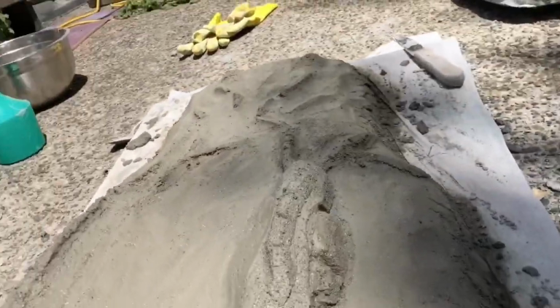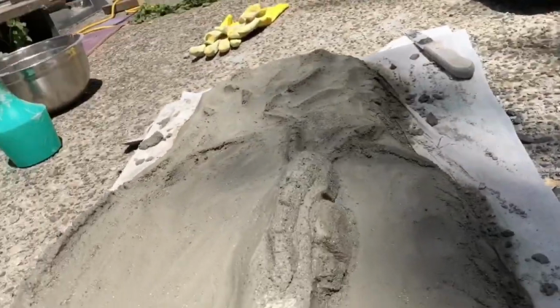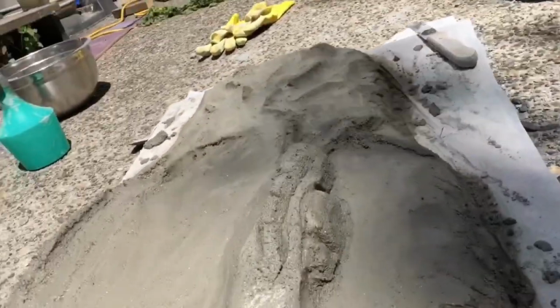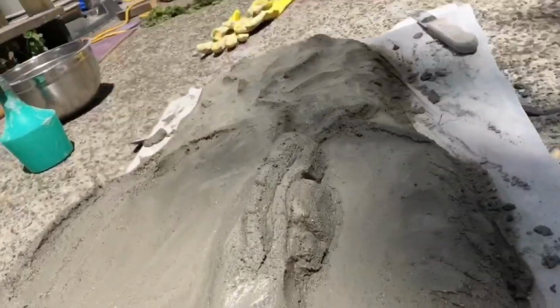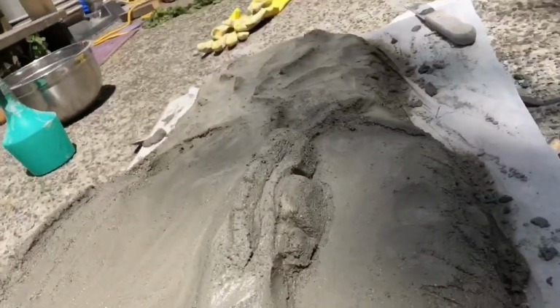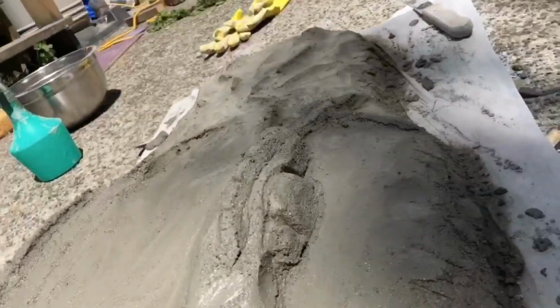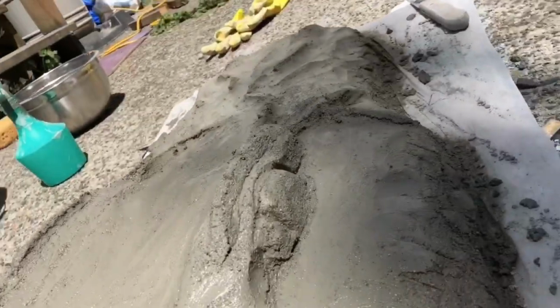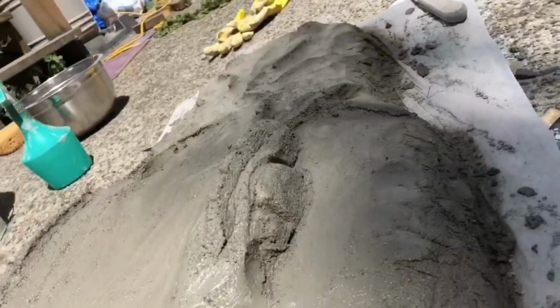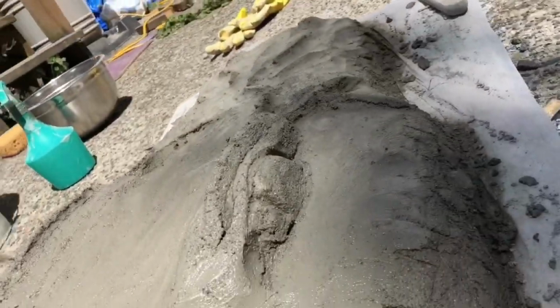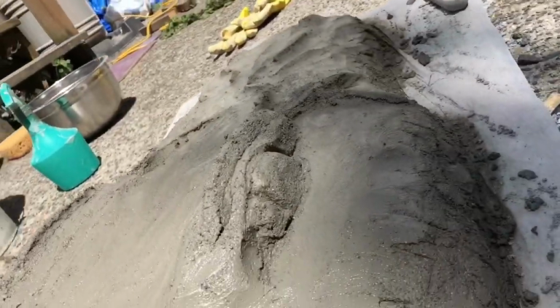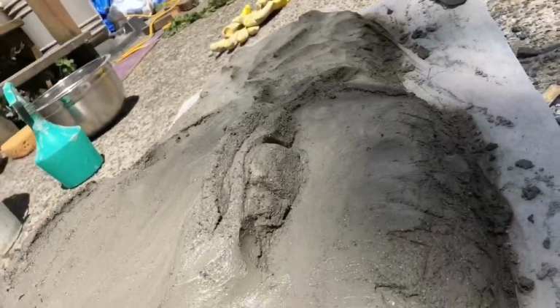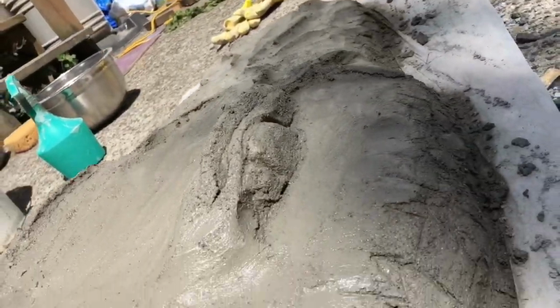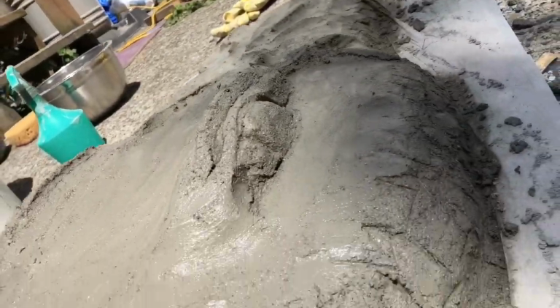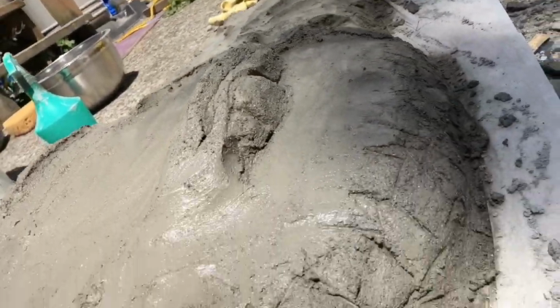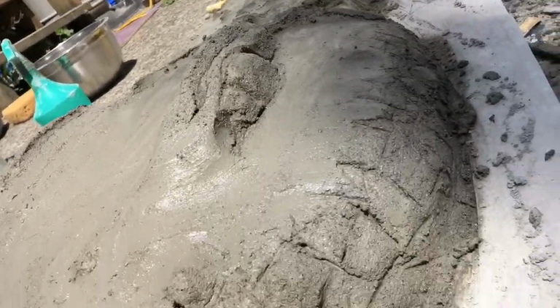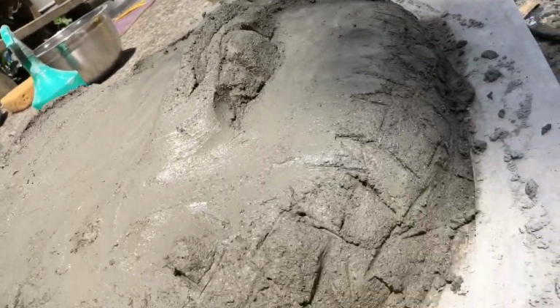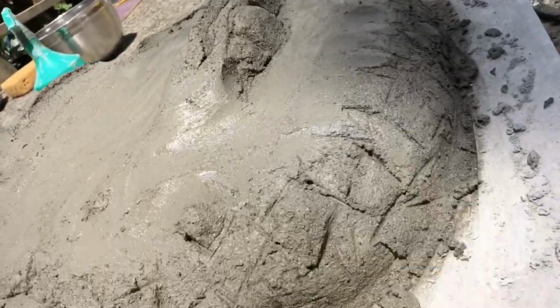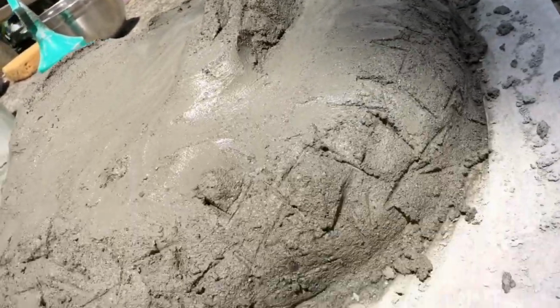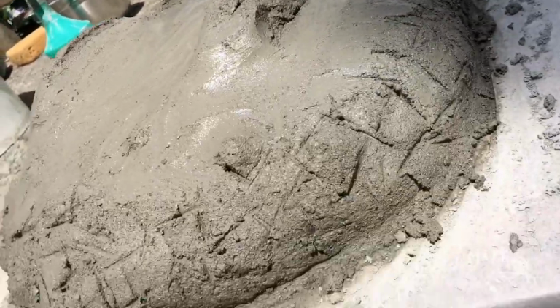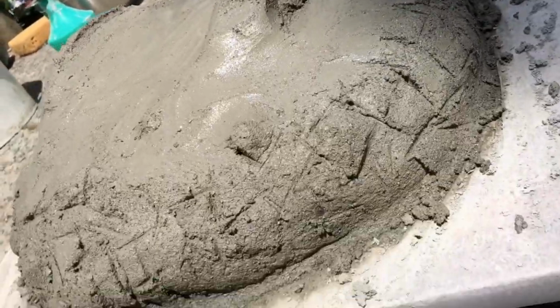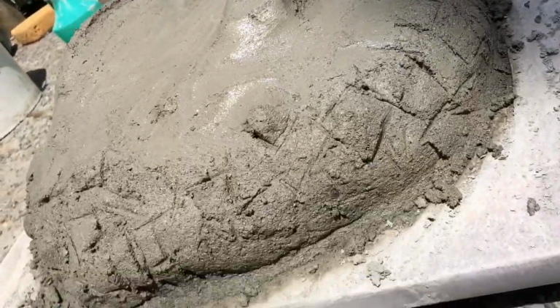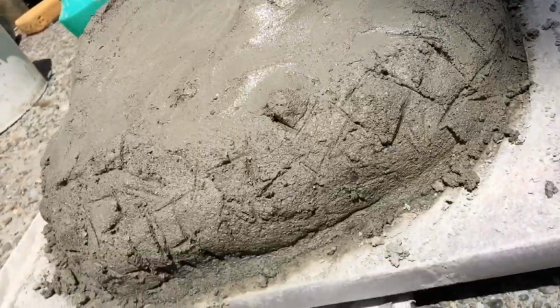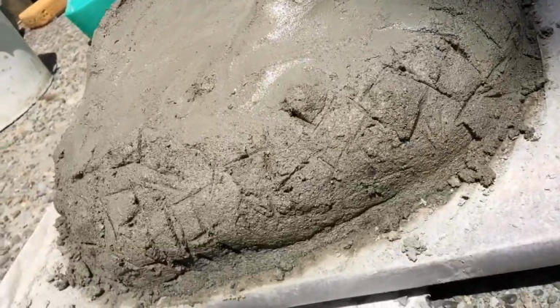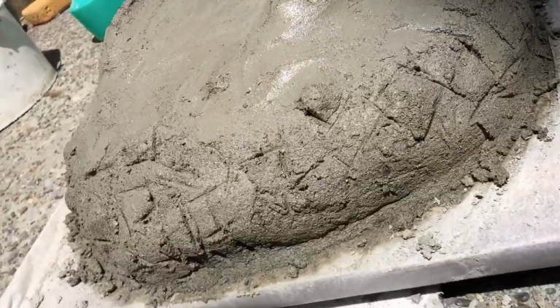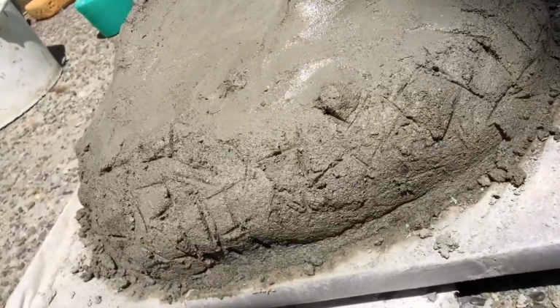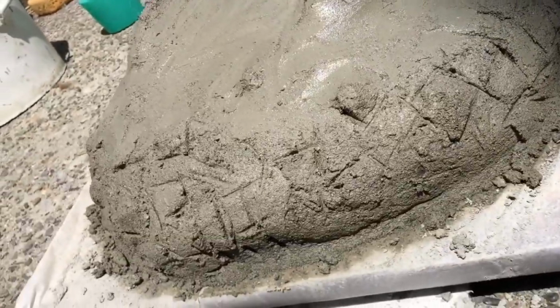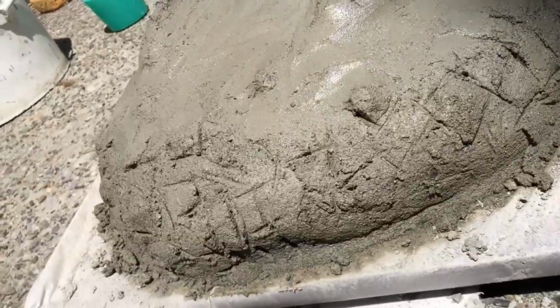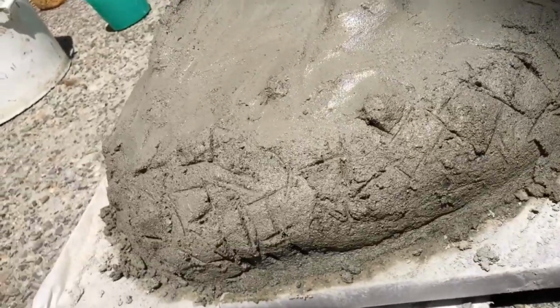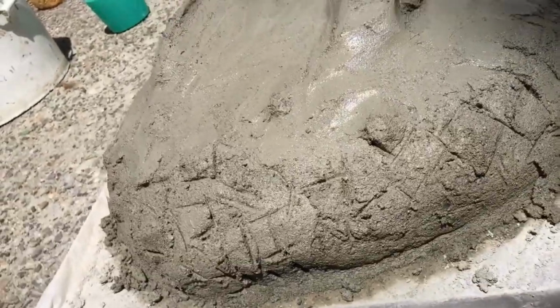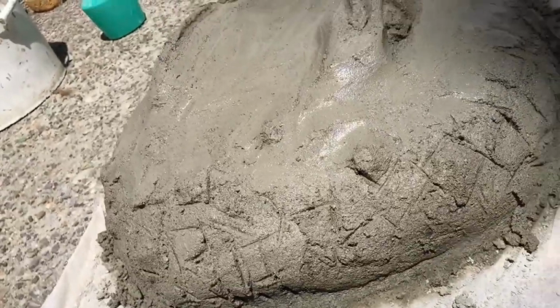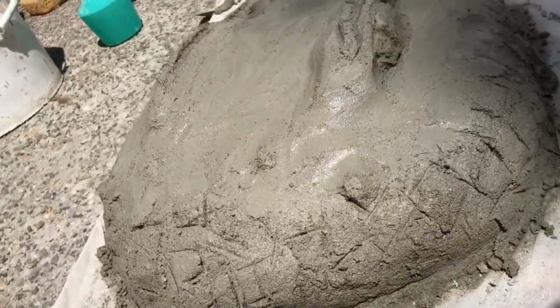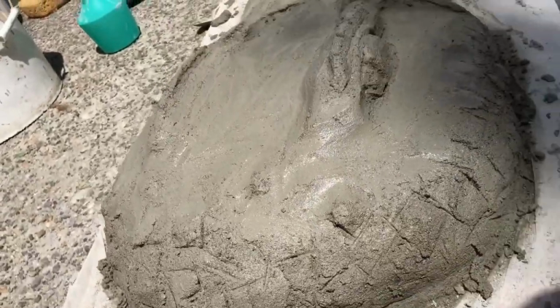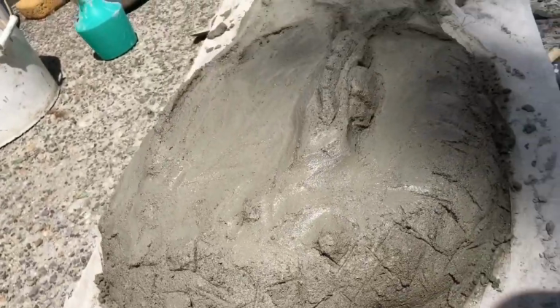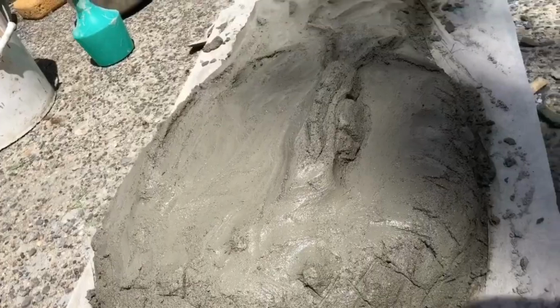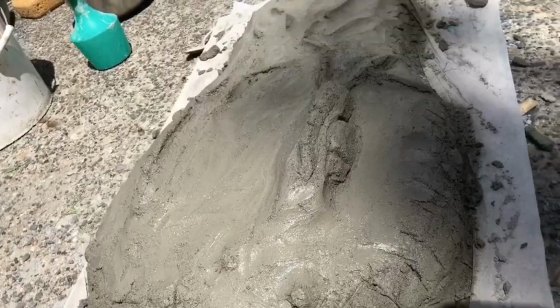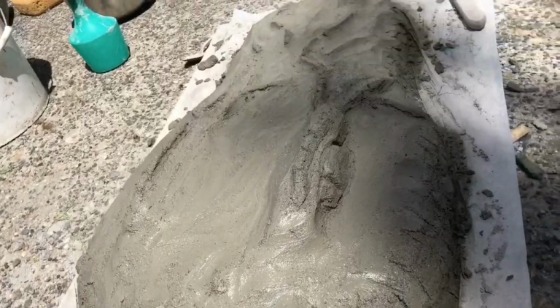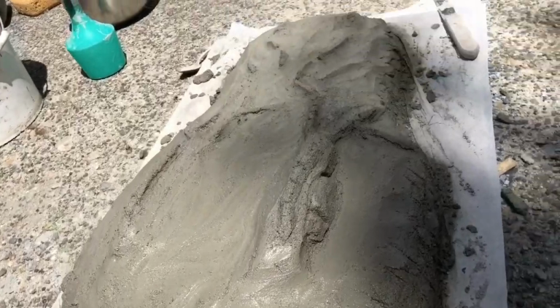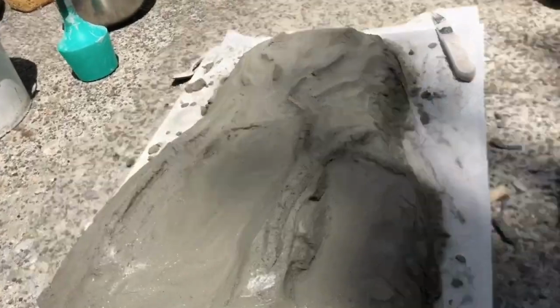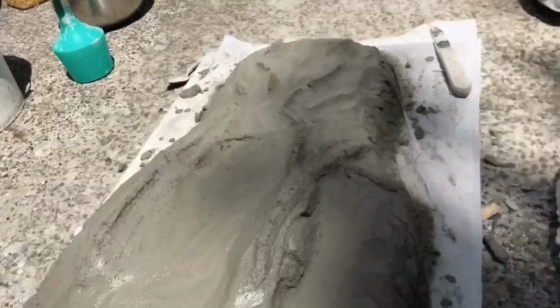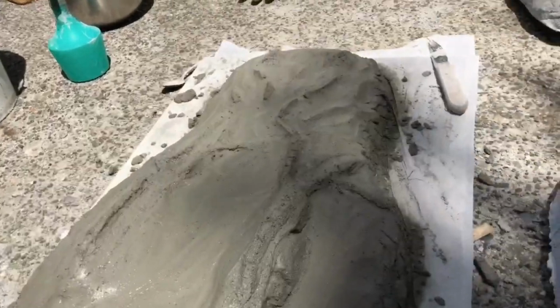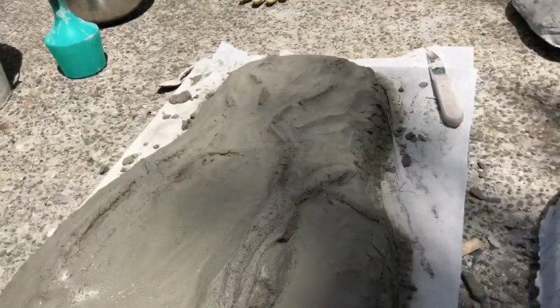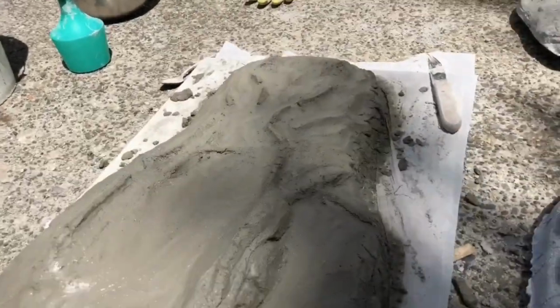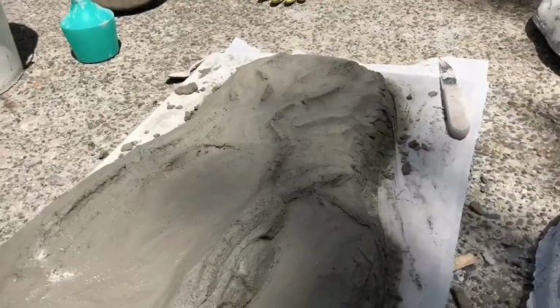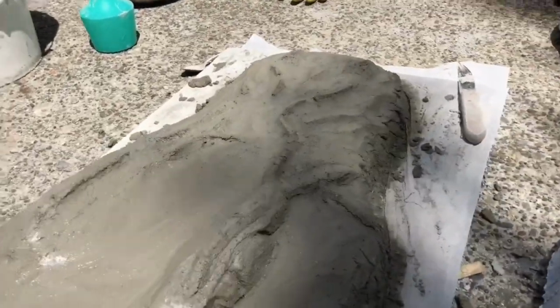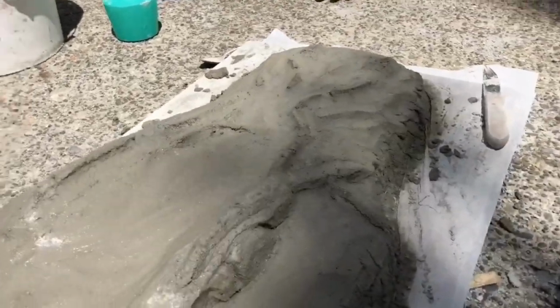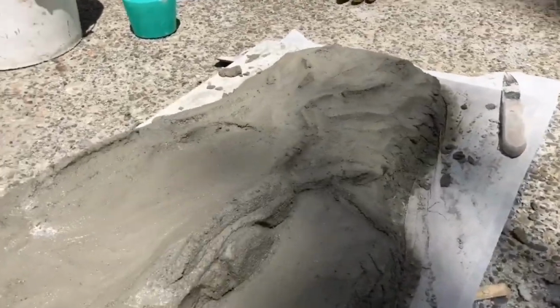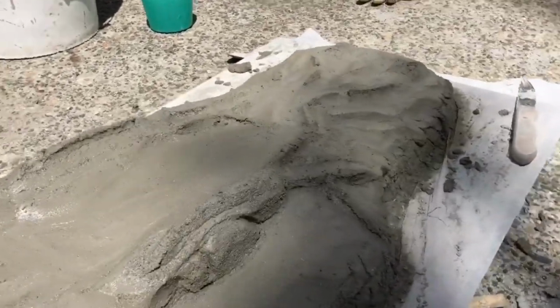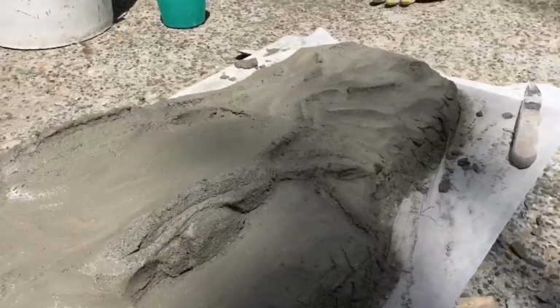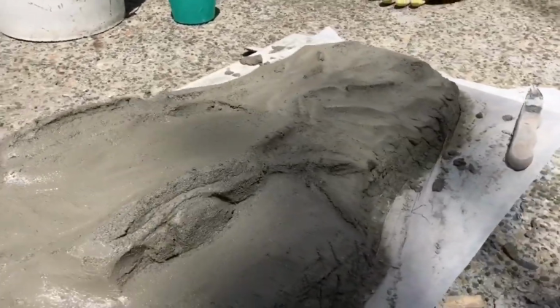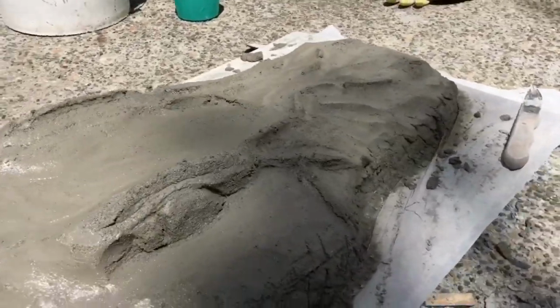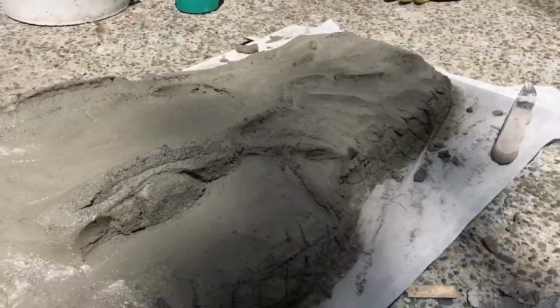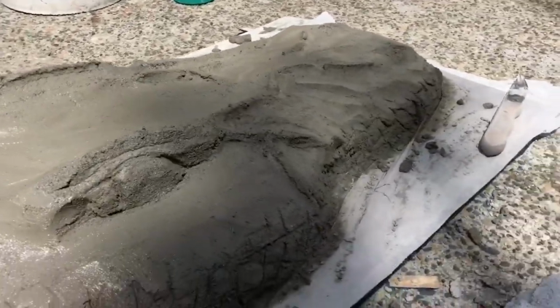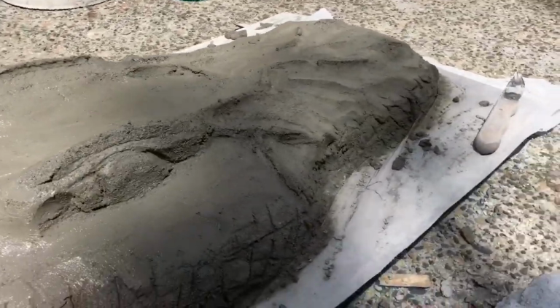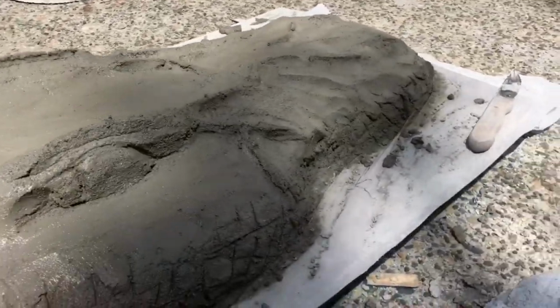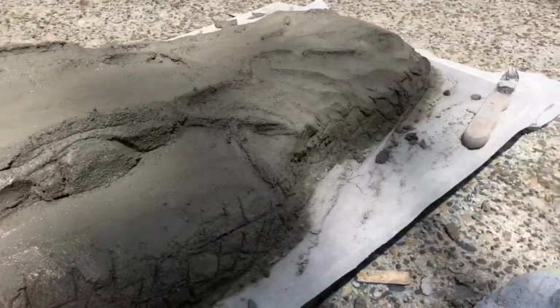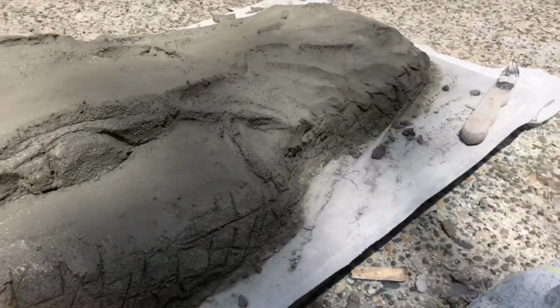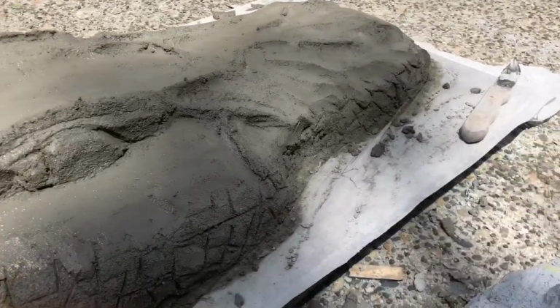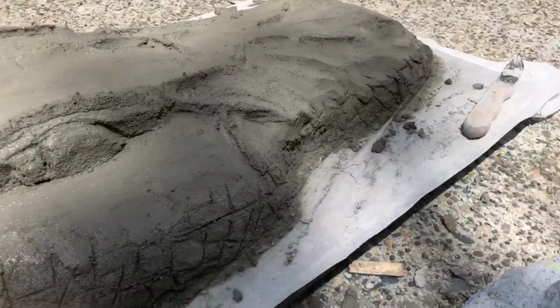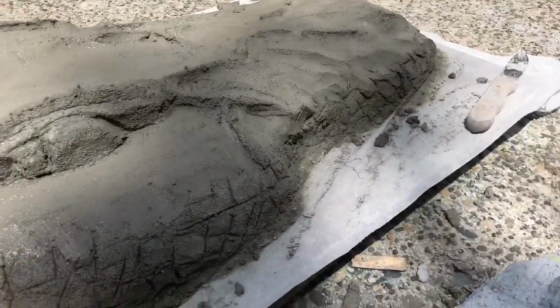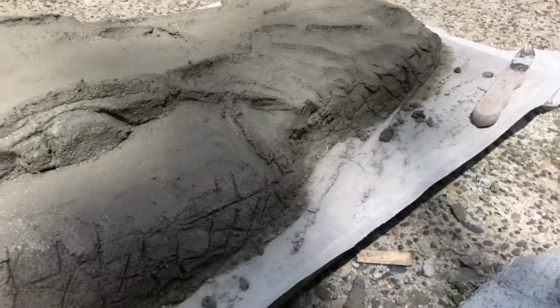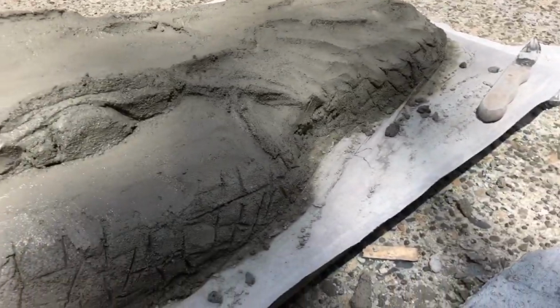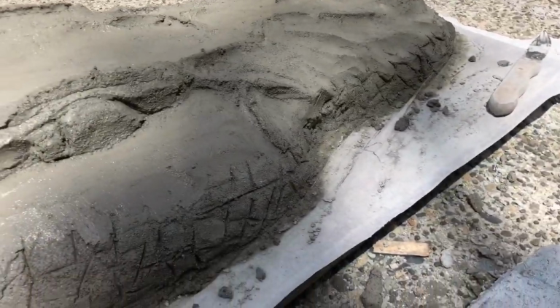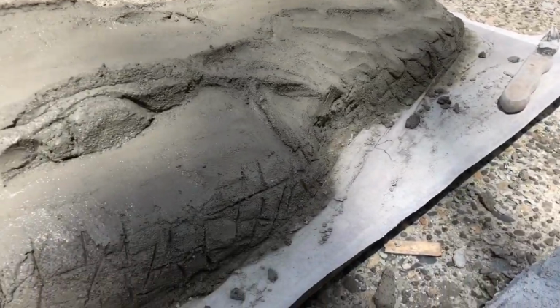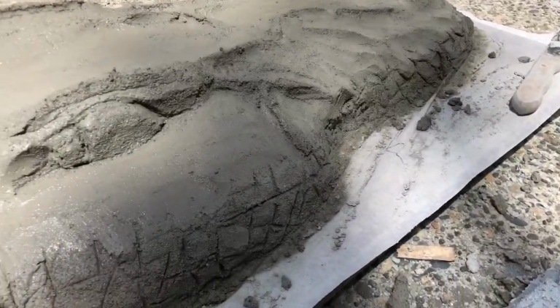The head is finished. Let's give it a spray and cover it with a sheet of plastic, or some dirty old shopping bags if you've got some hanging around.